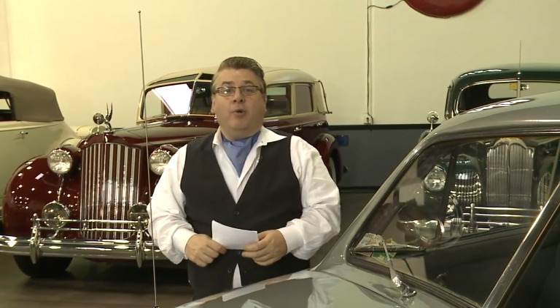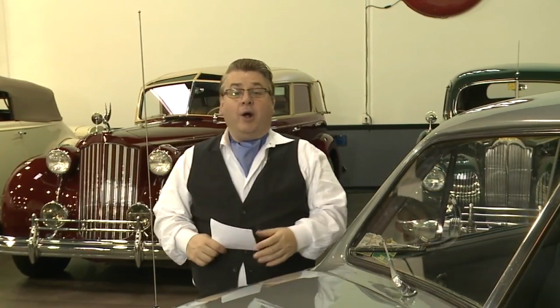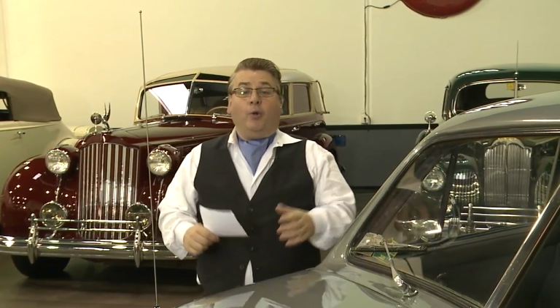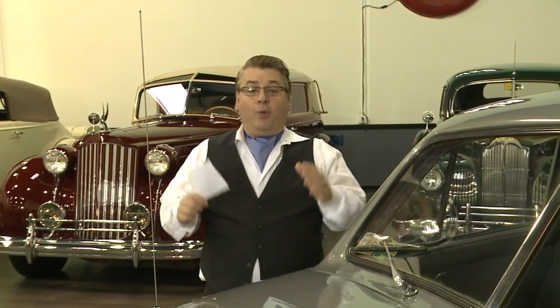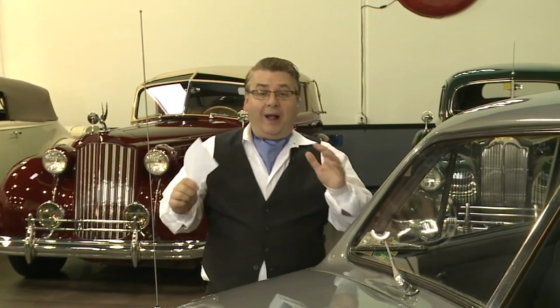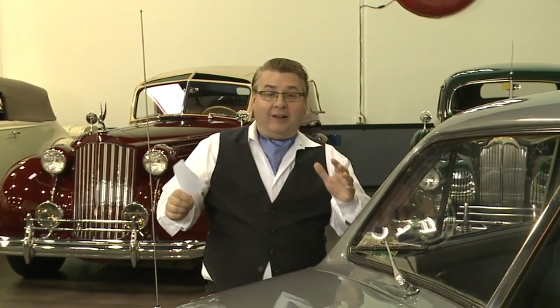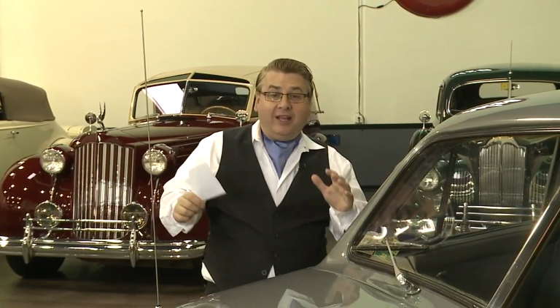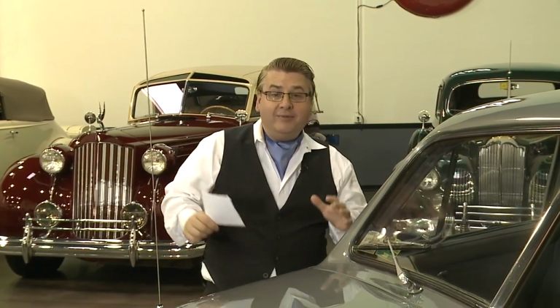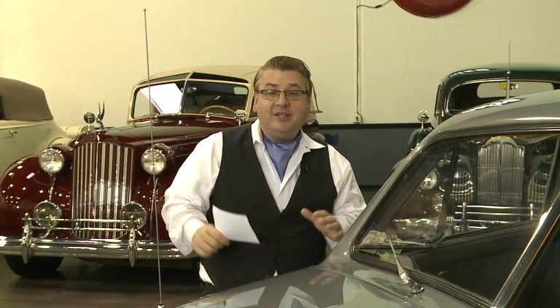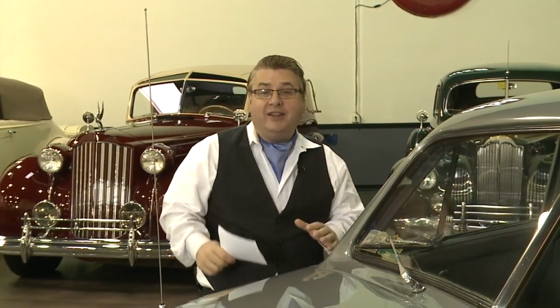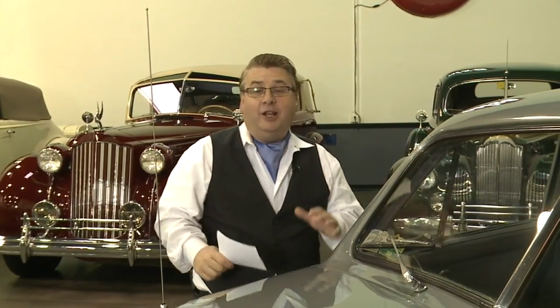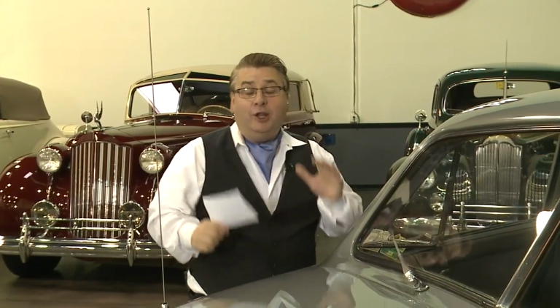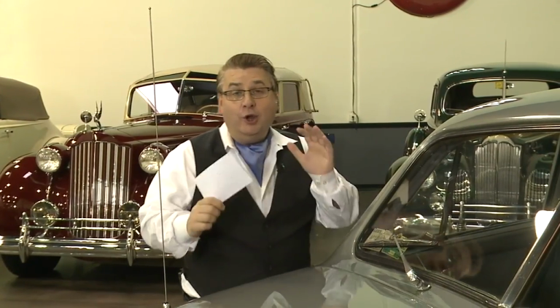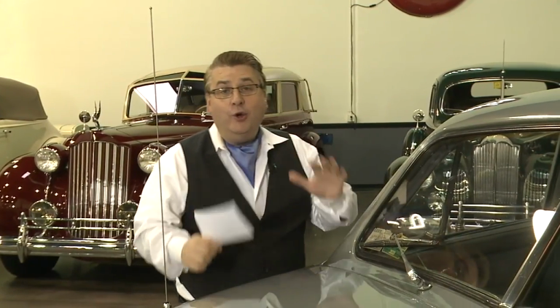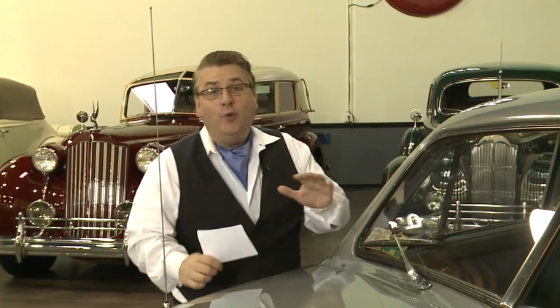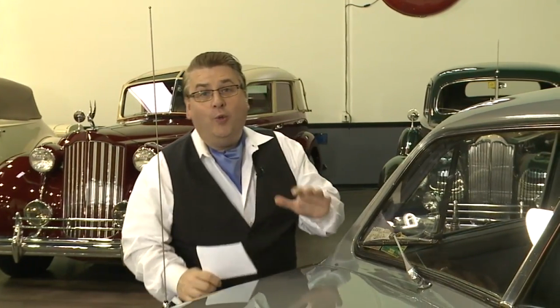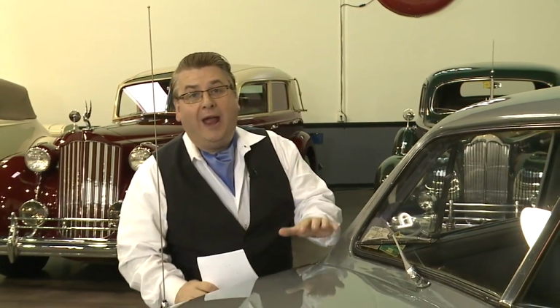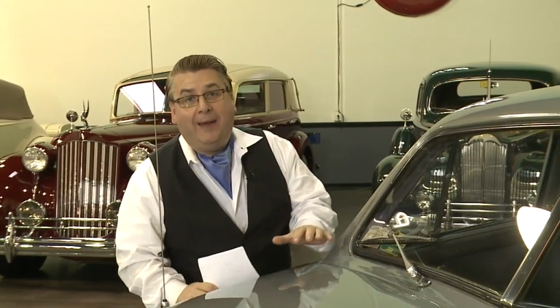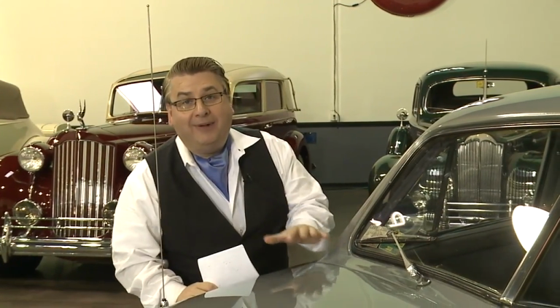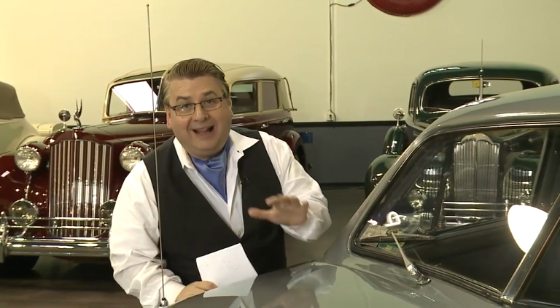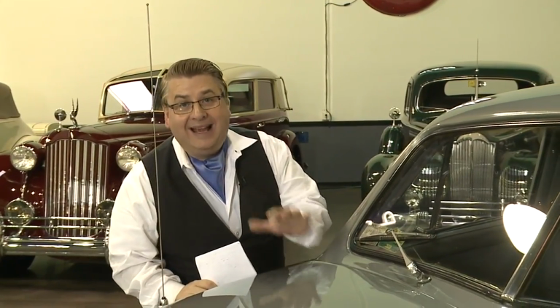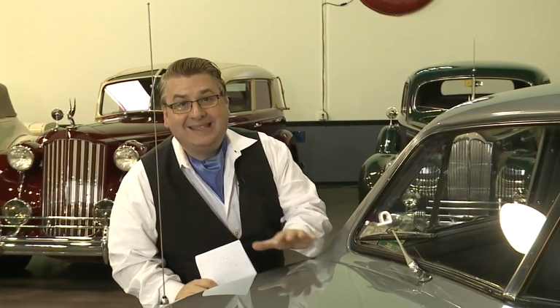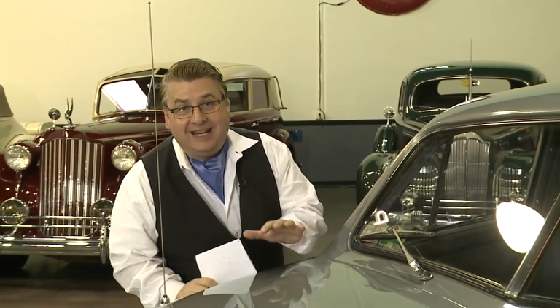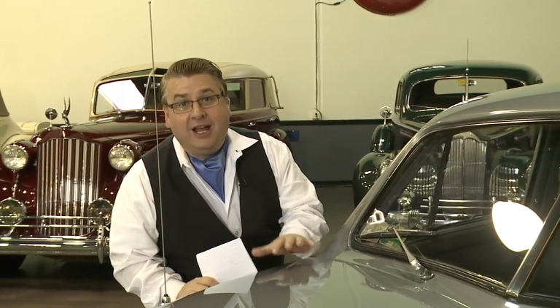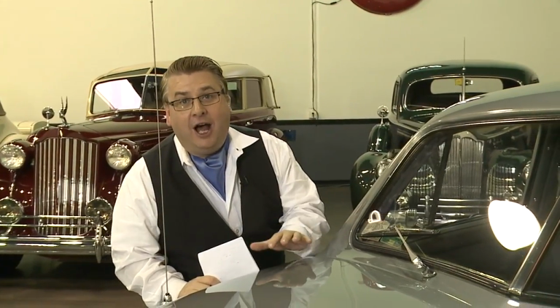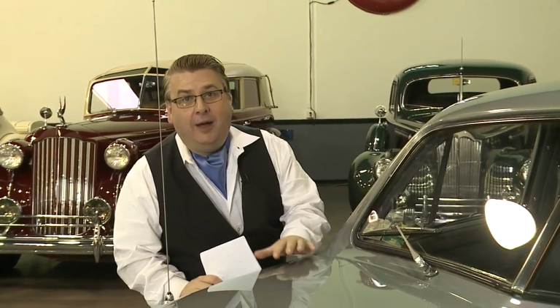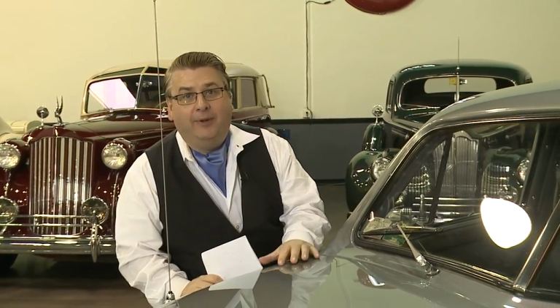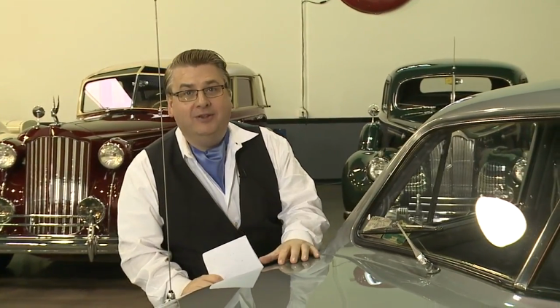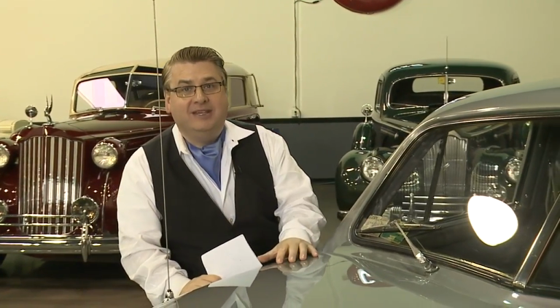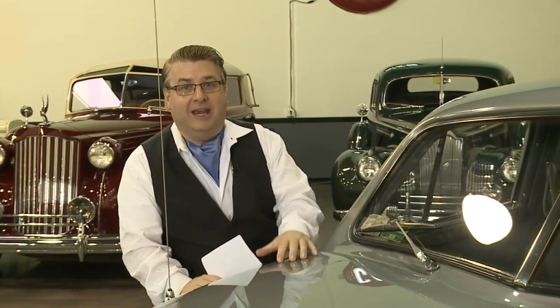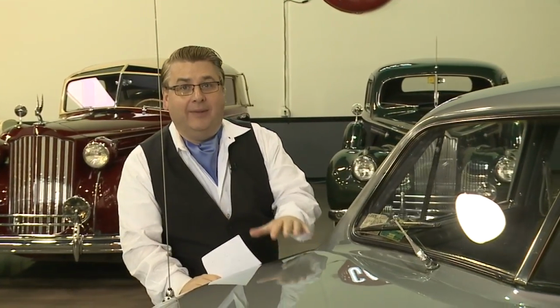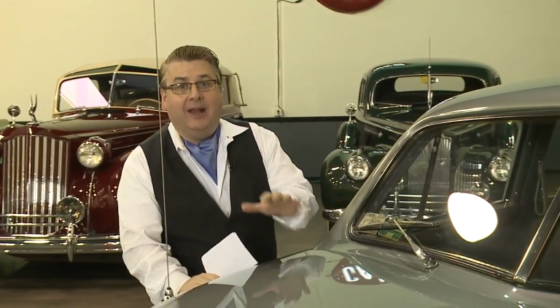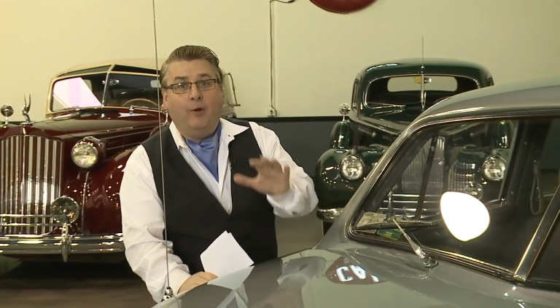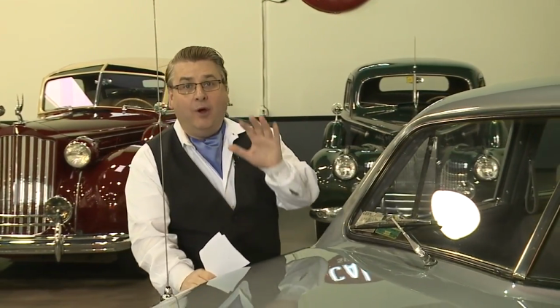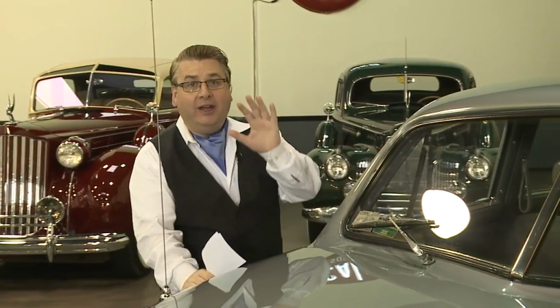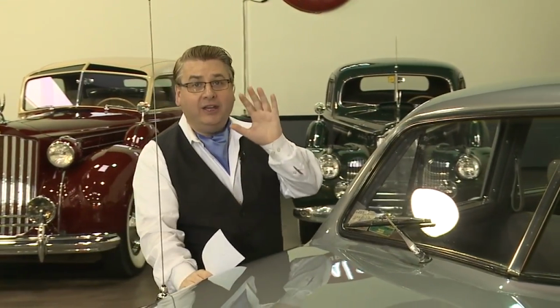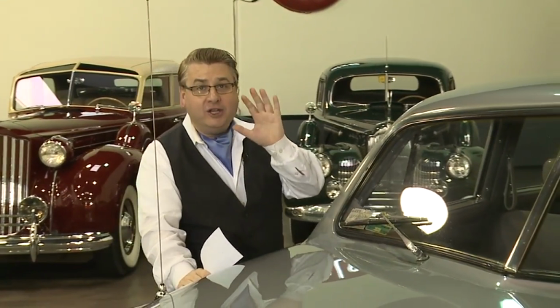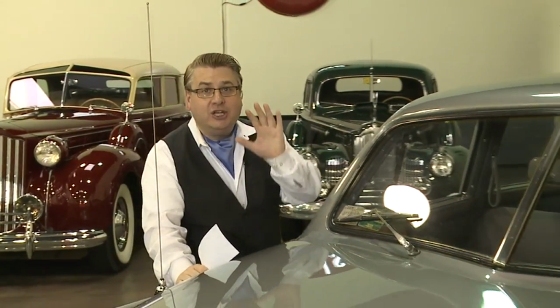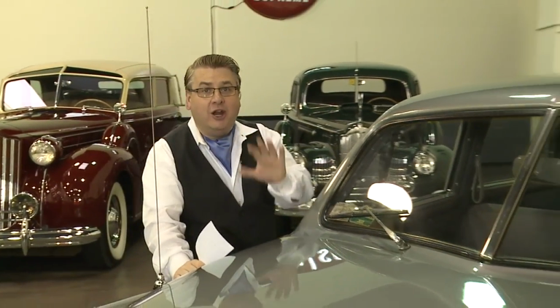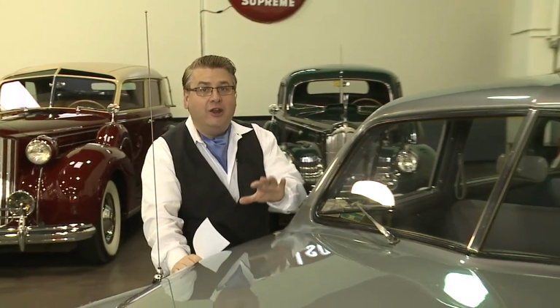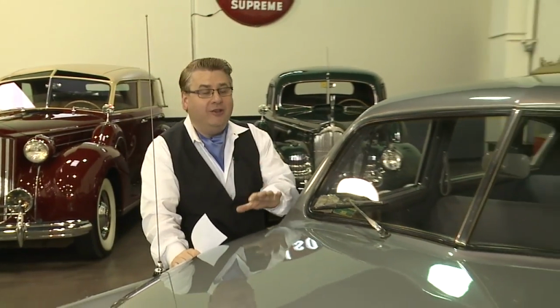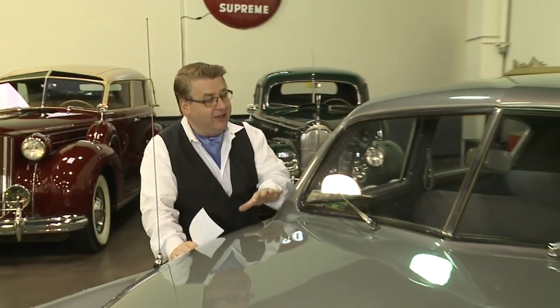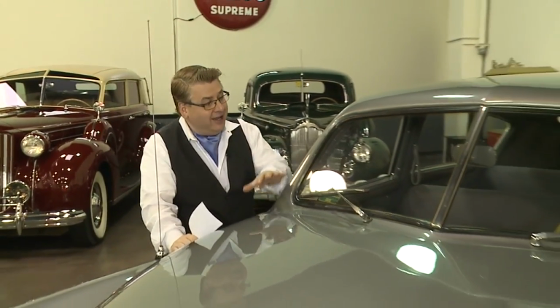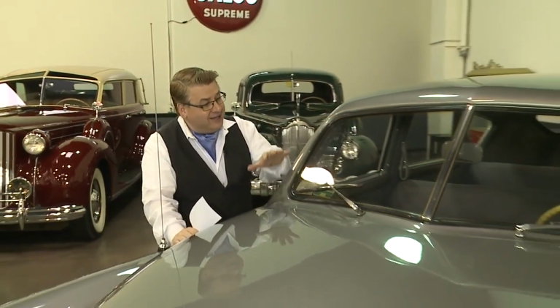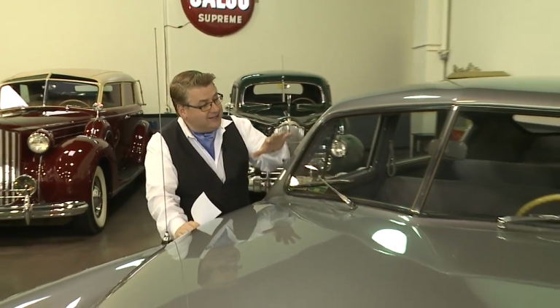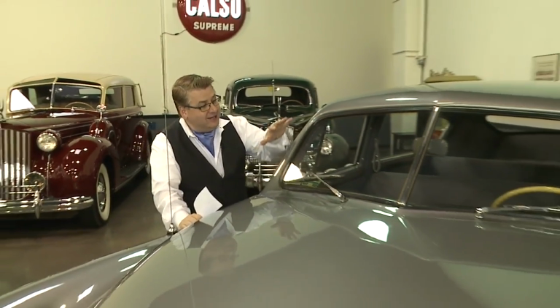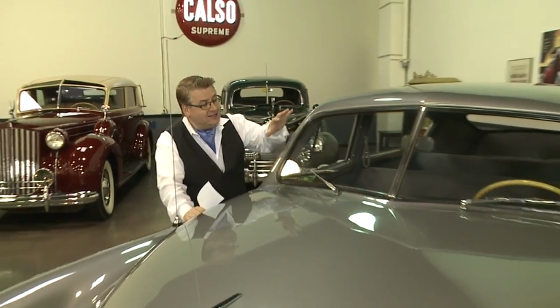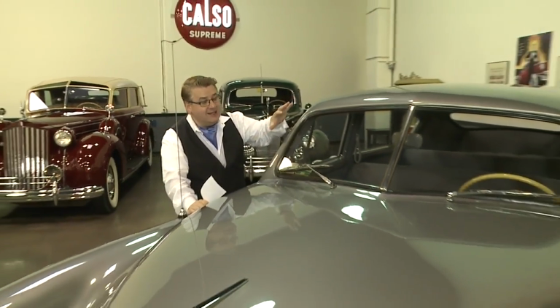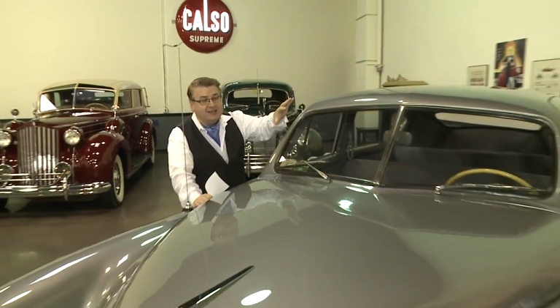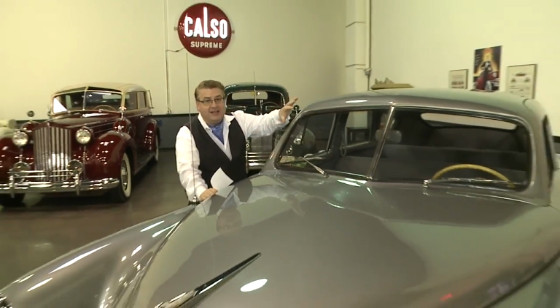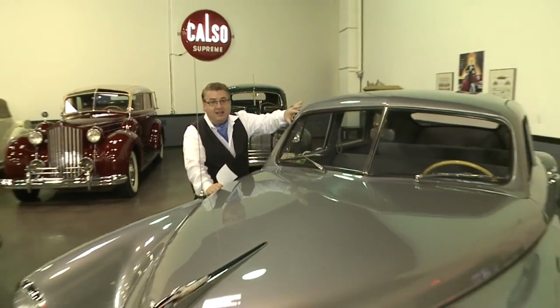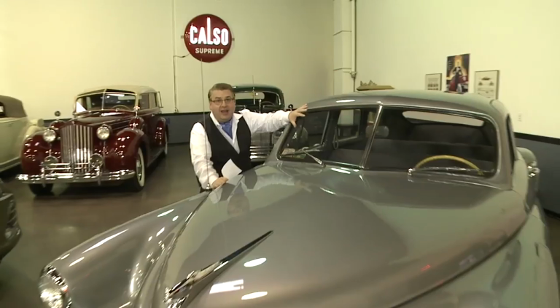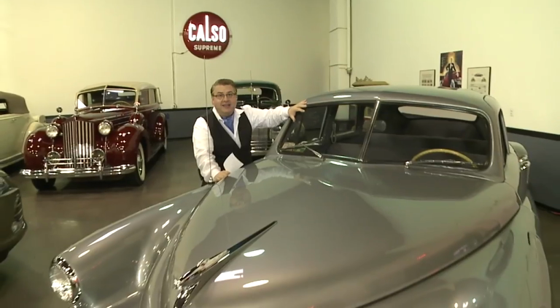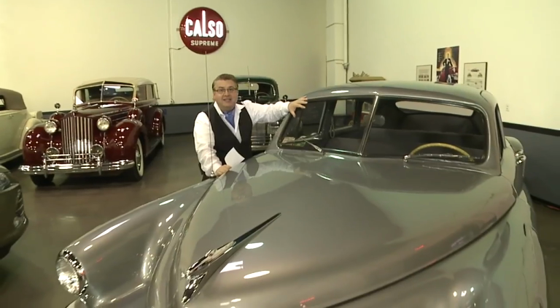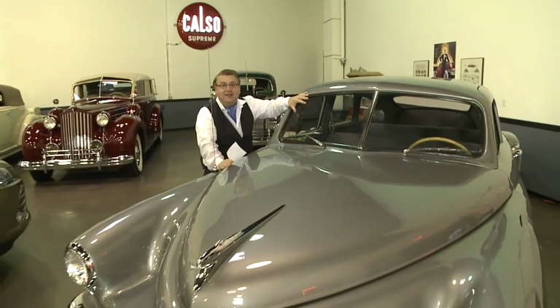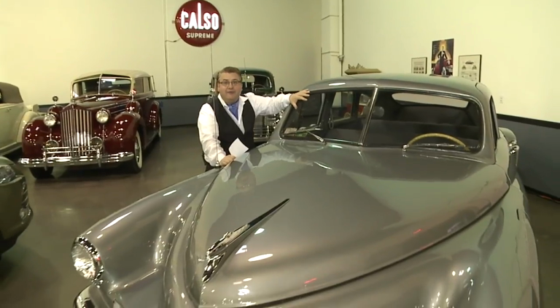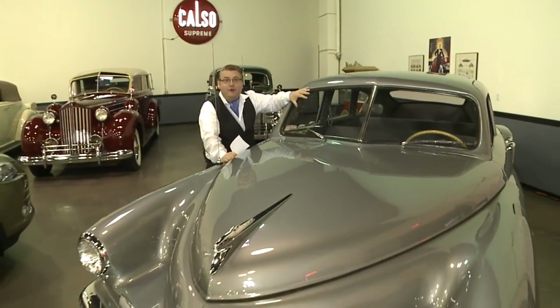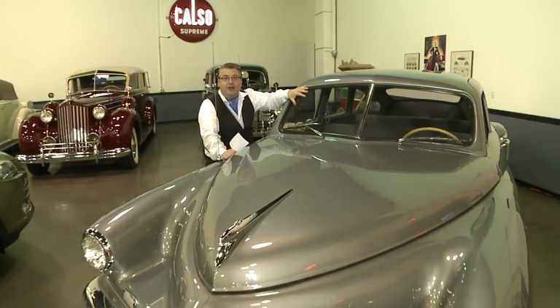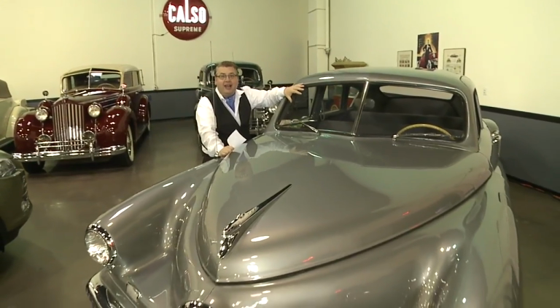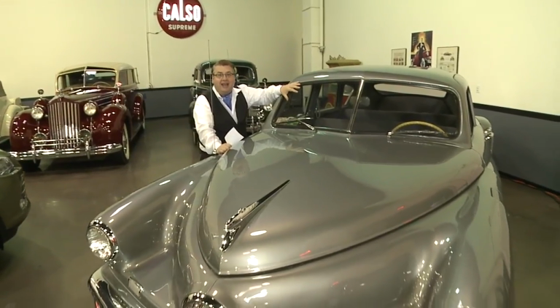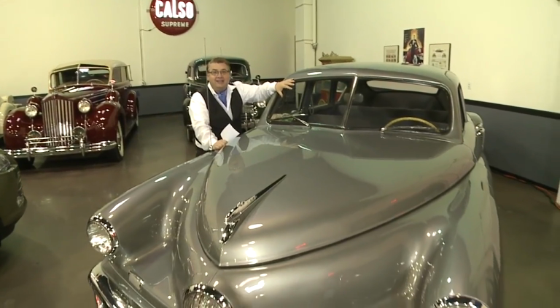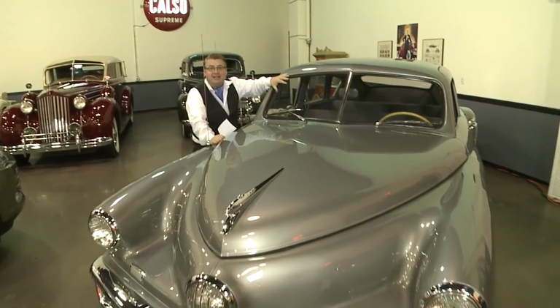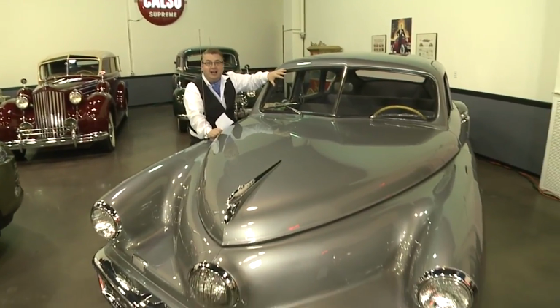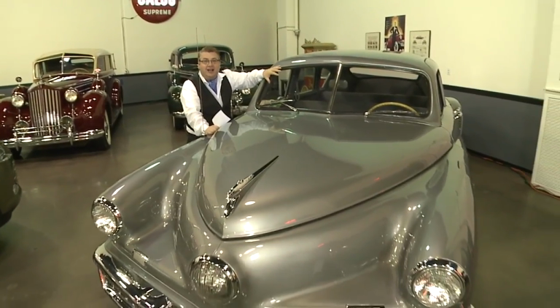Welcome to the Lou Webb Classic Car Museum. I wanted to show you this — this is a 1948 Tucker.